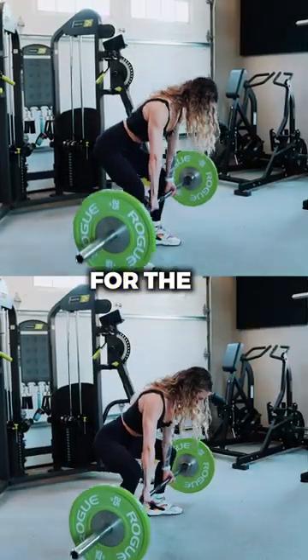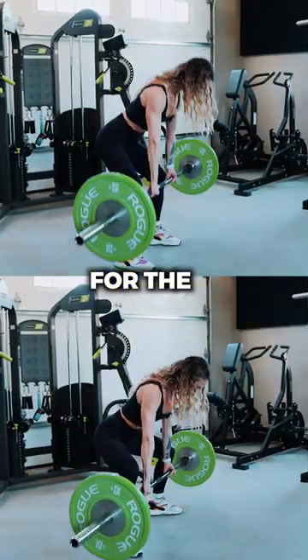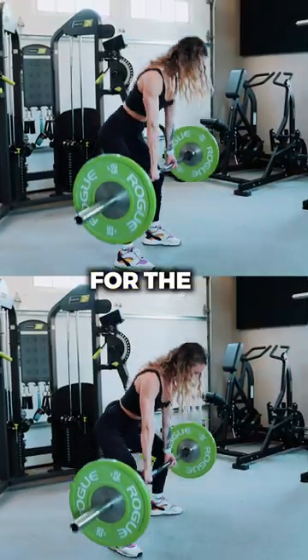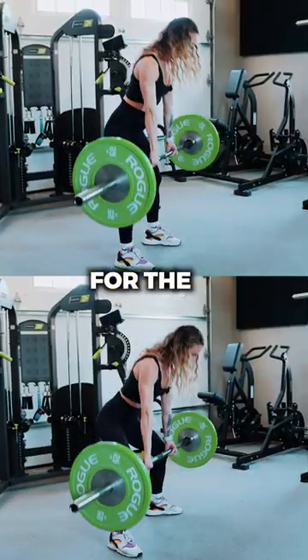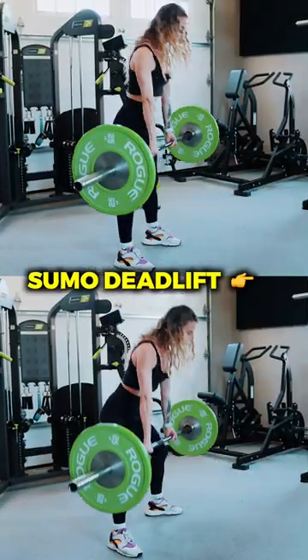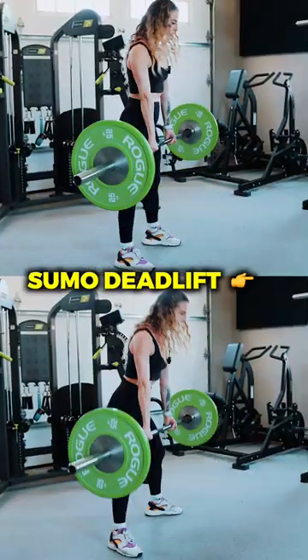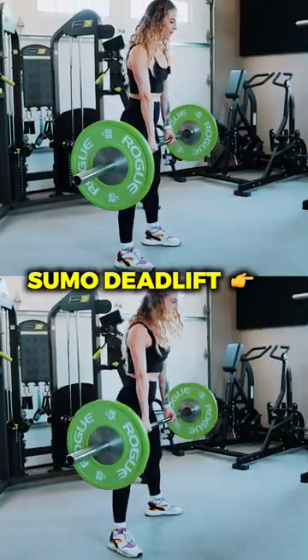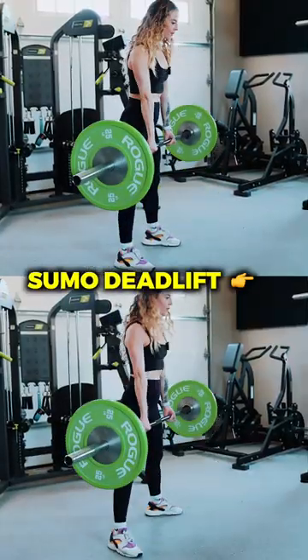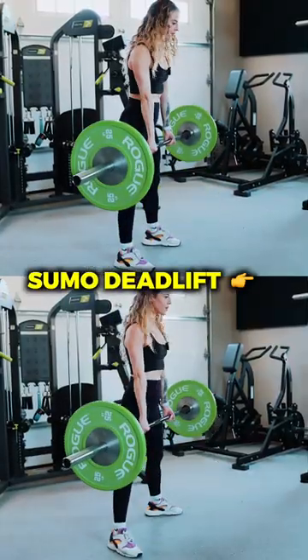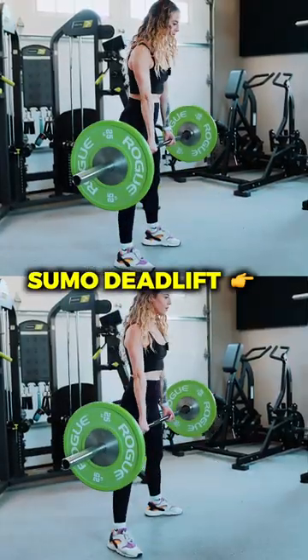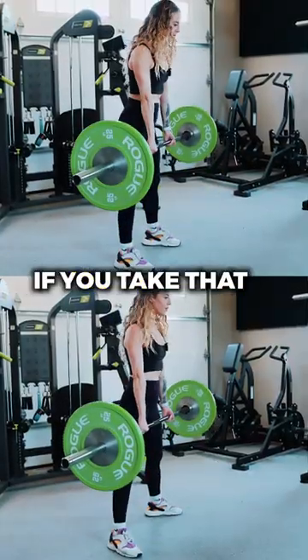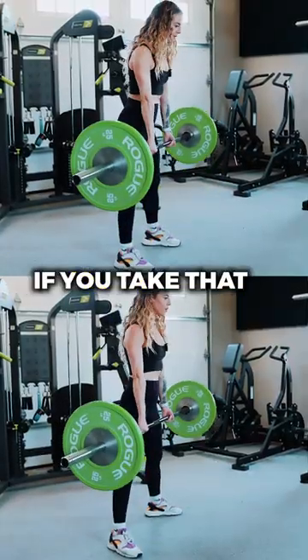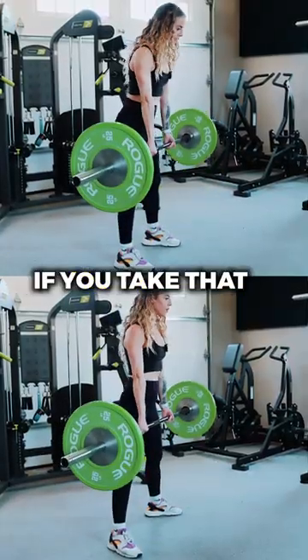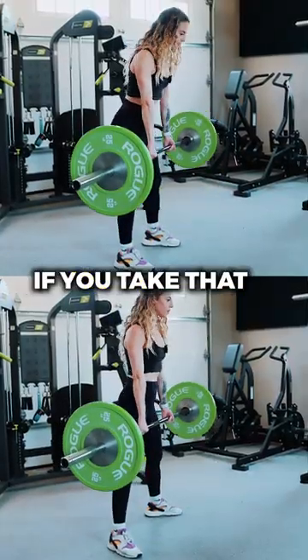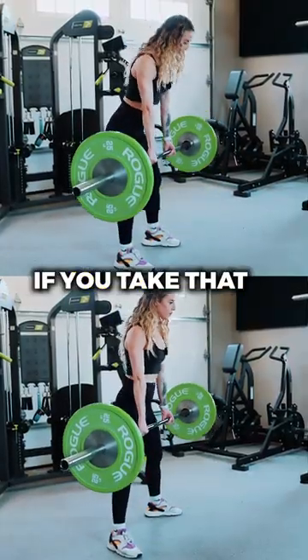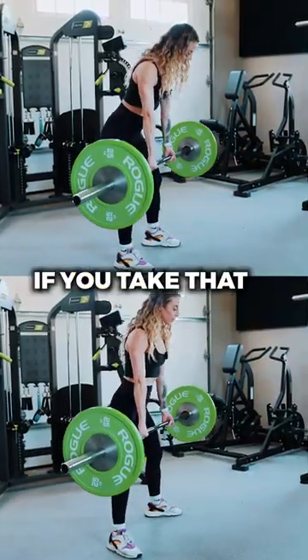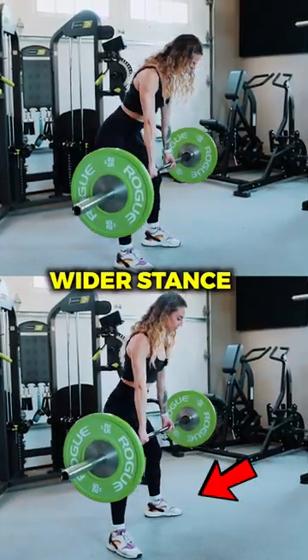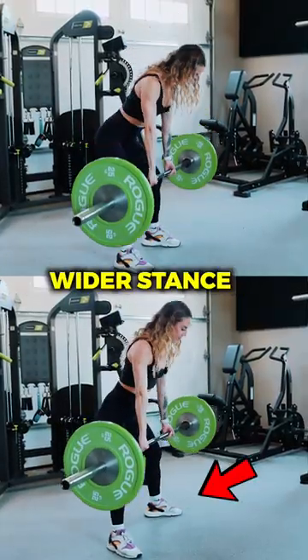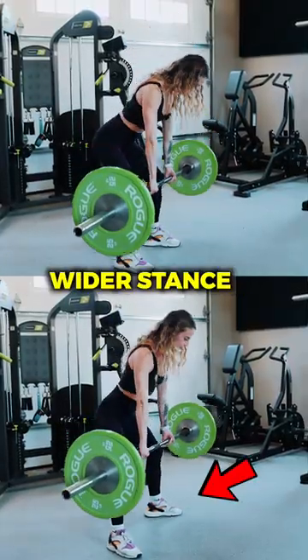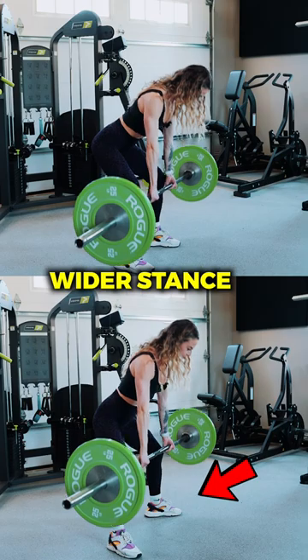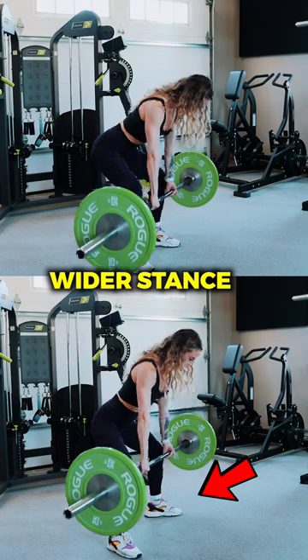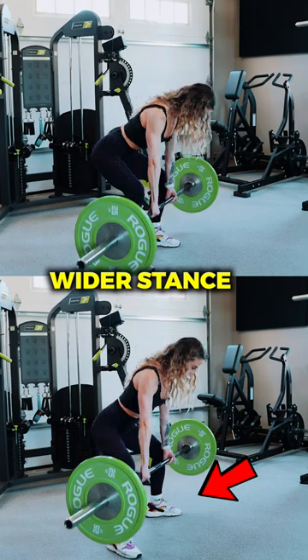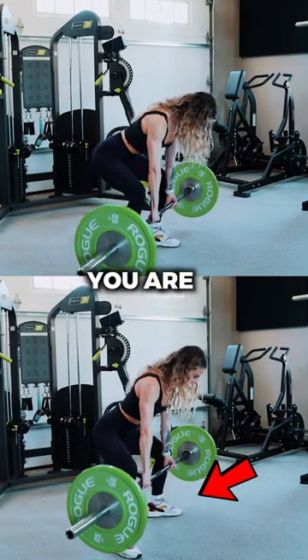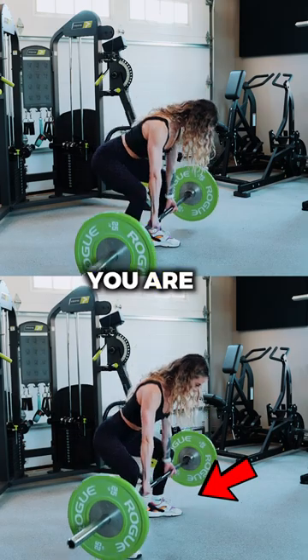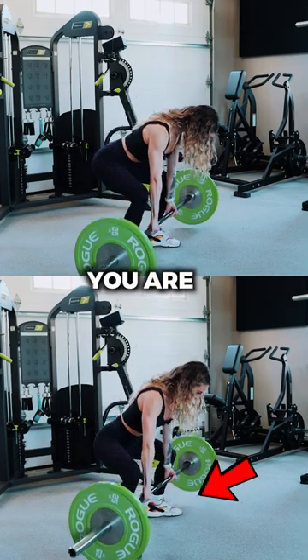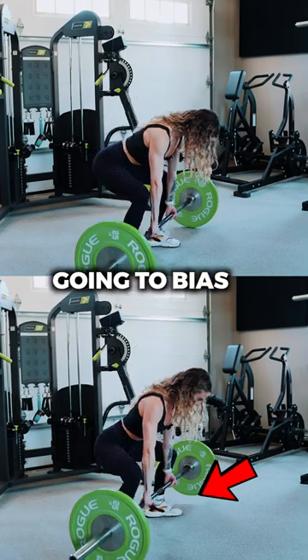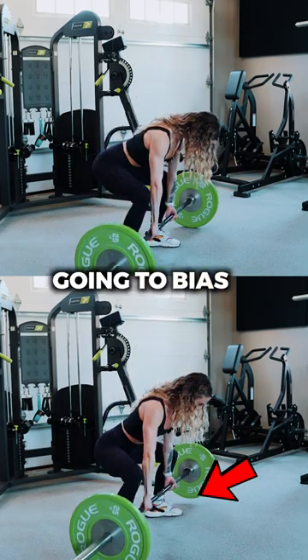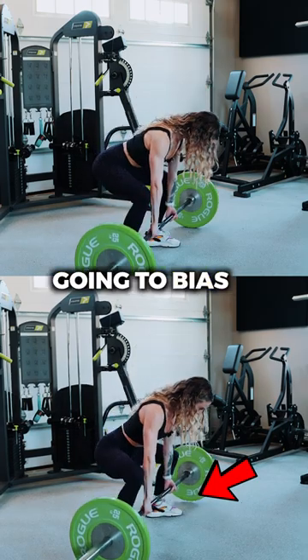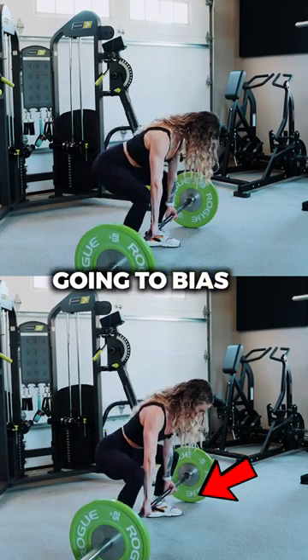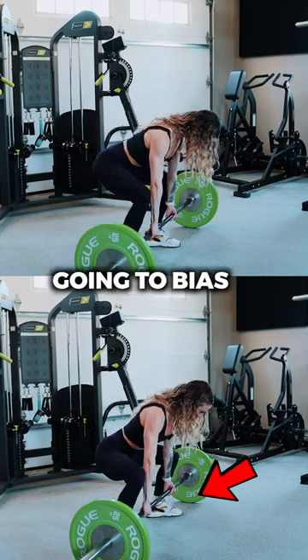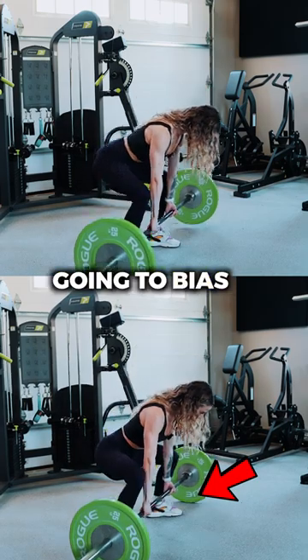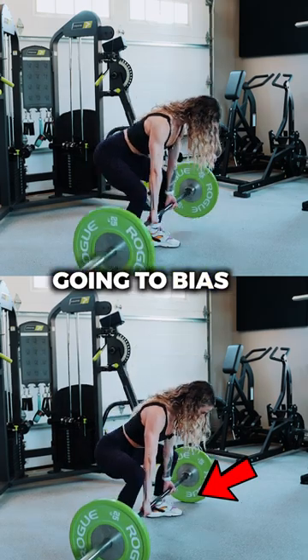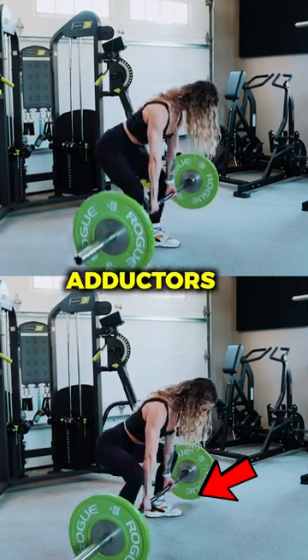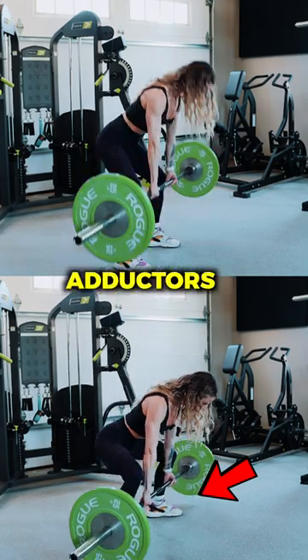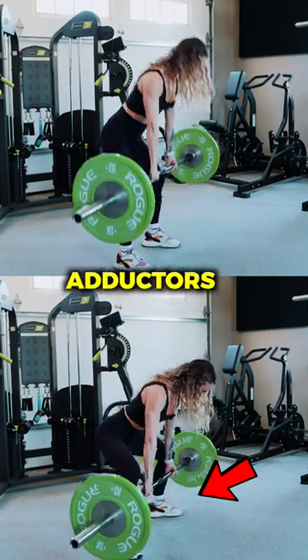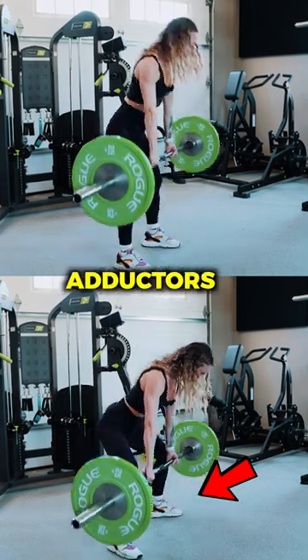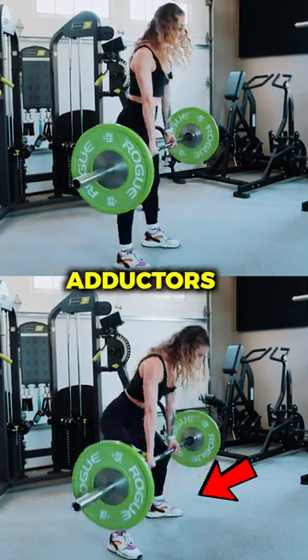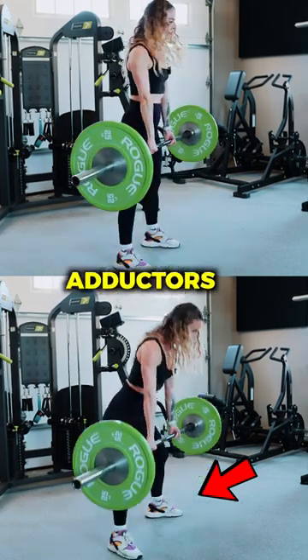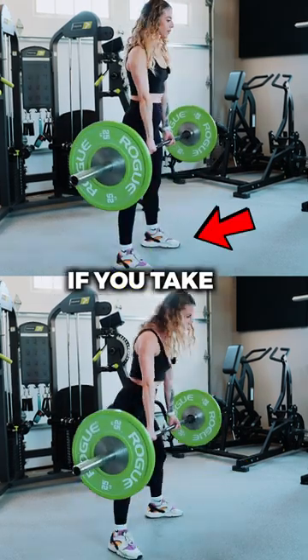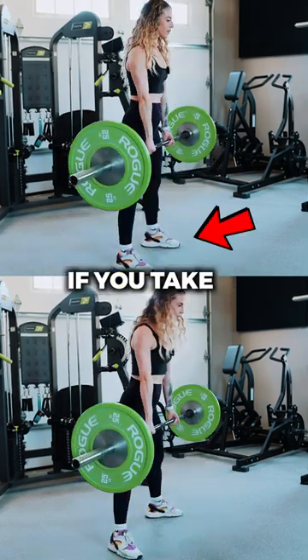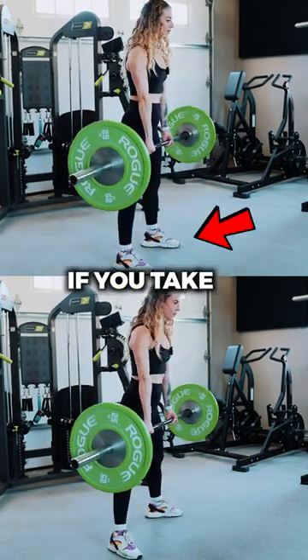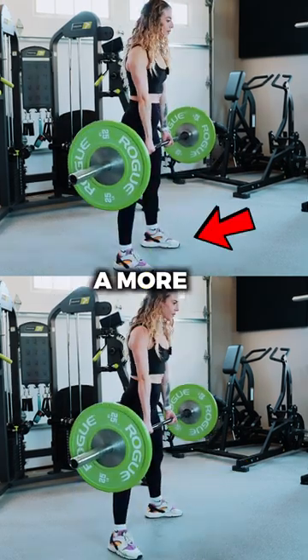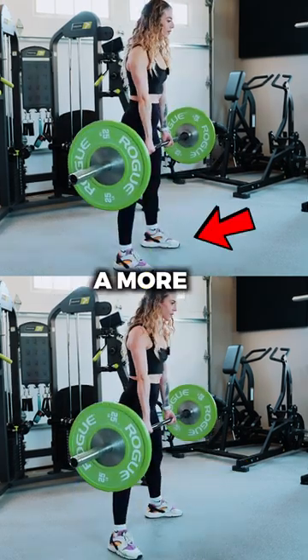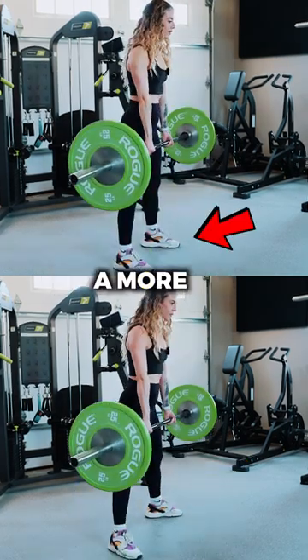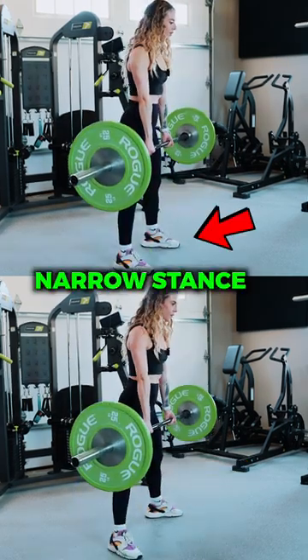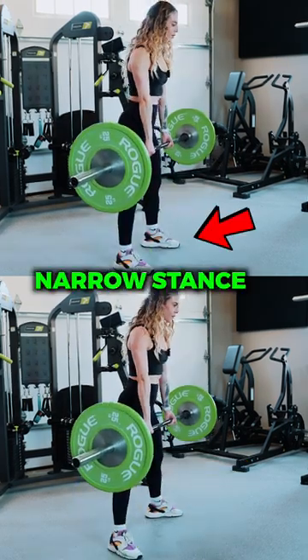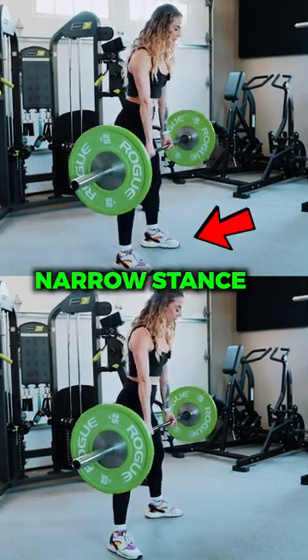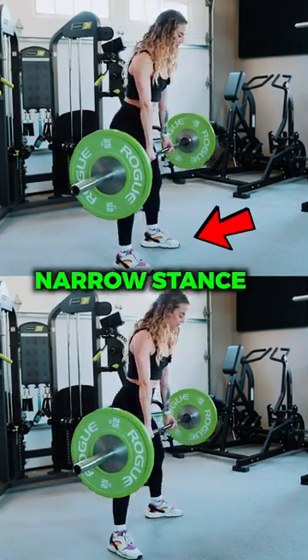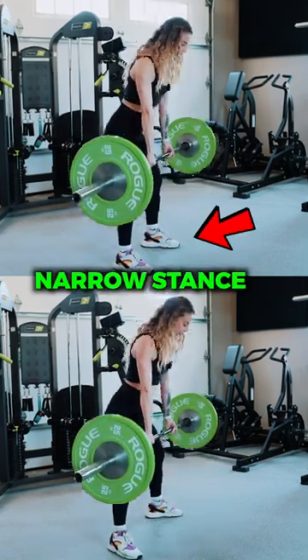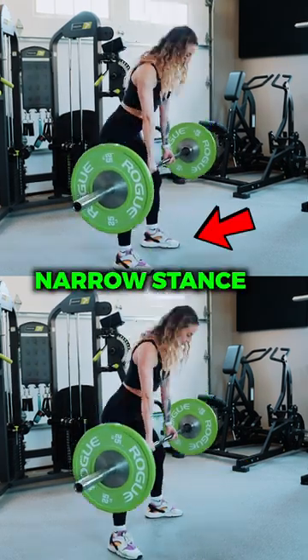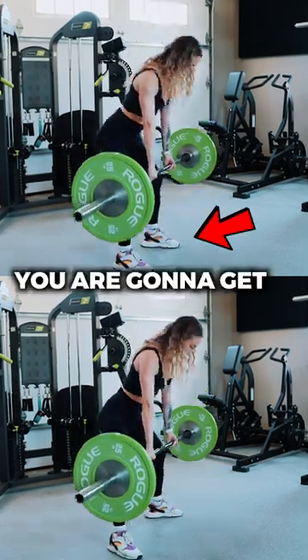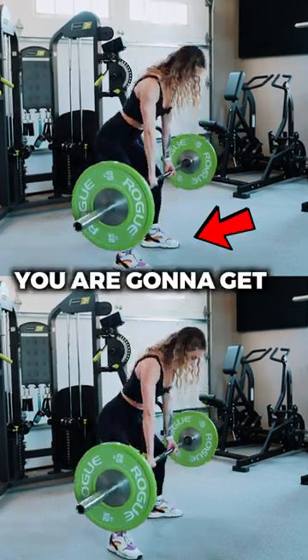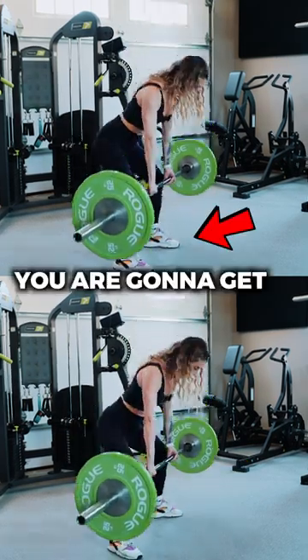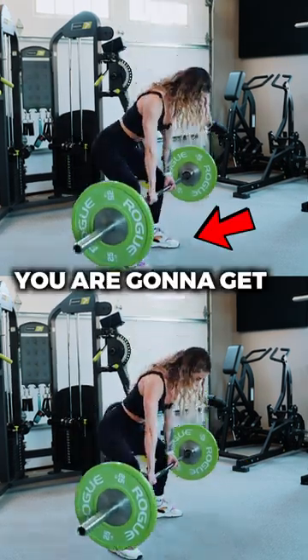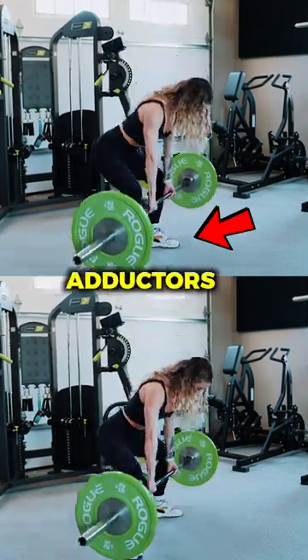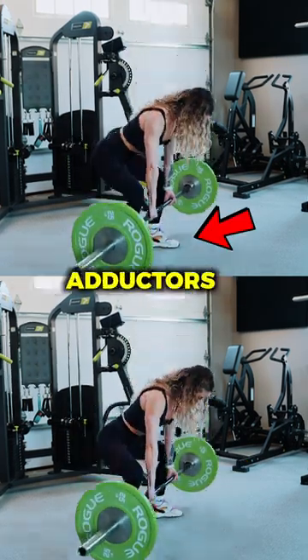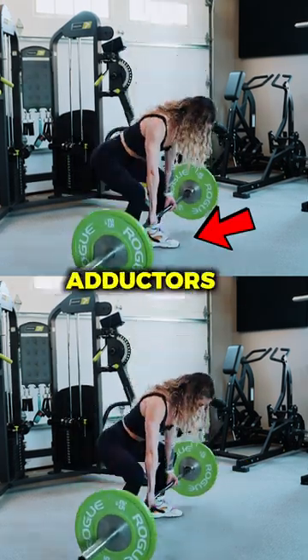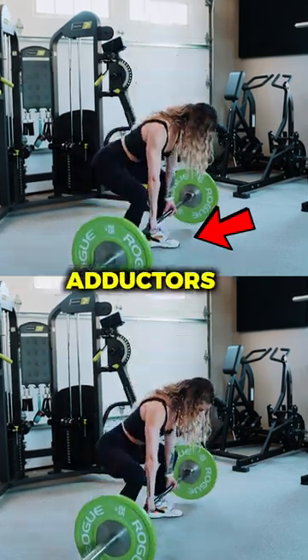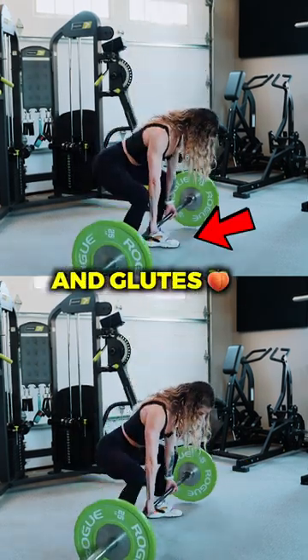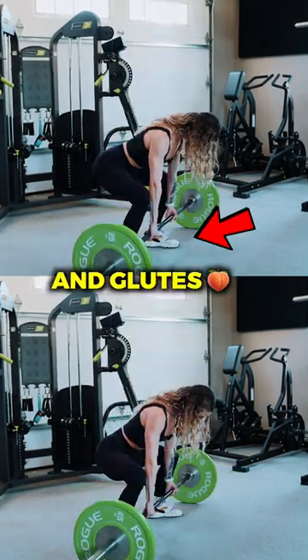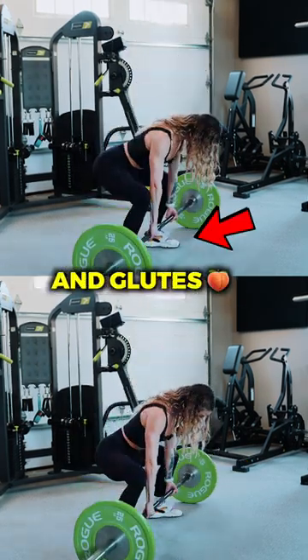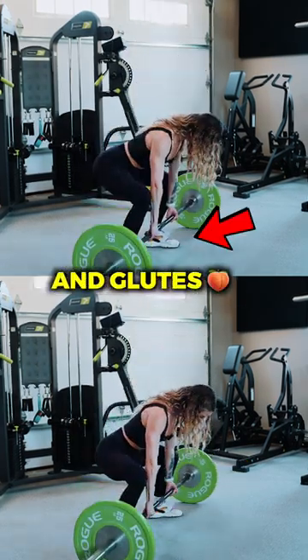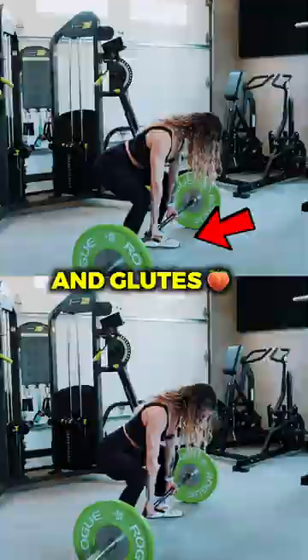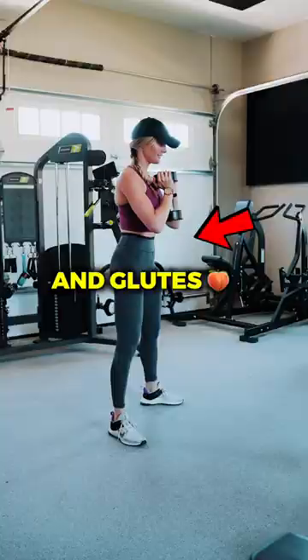For the sumo deadlift, if you take that wider stance, you are going to bias adductors. And if you take a more narrow stance, you are going to get adductors and glutes.